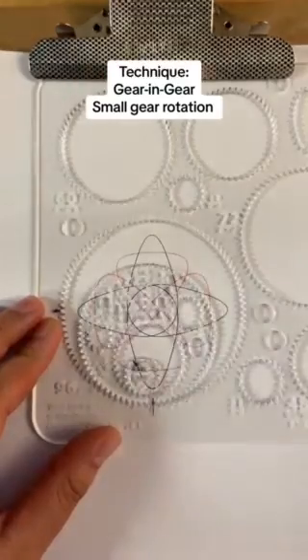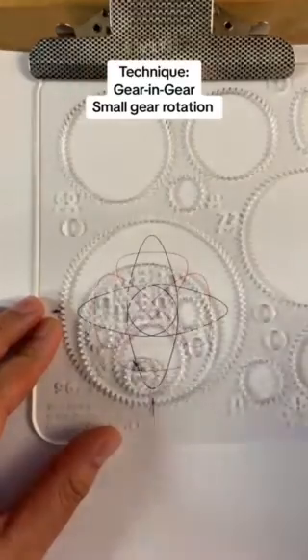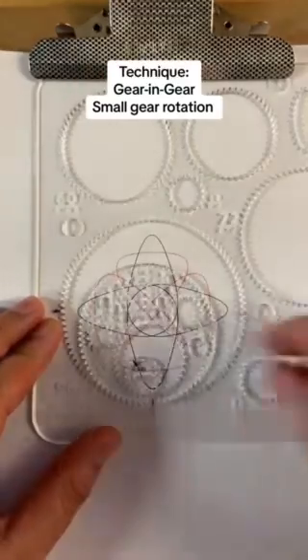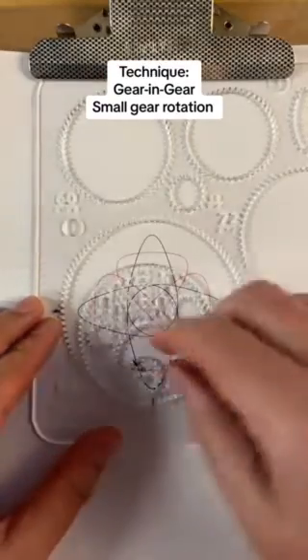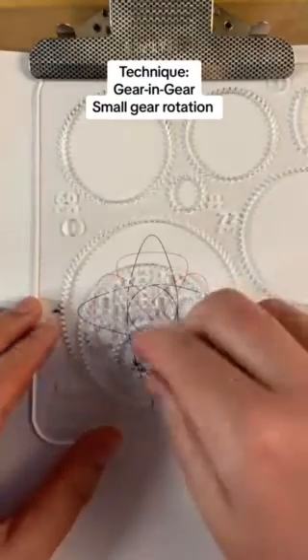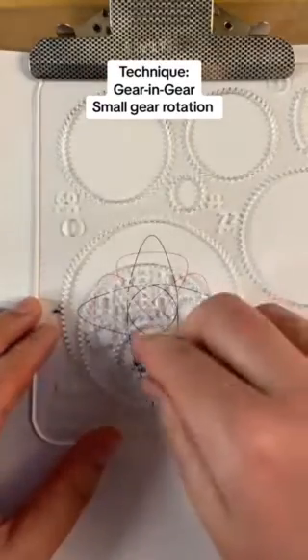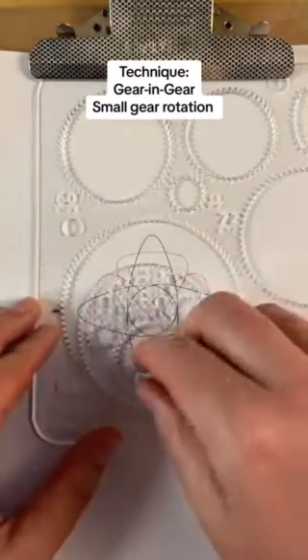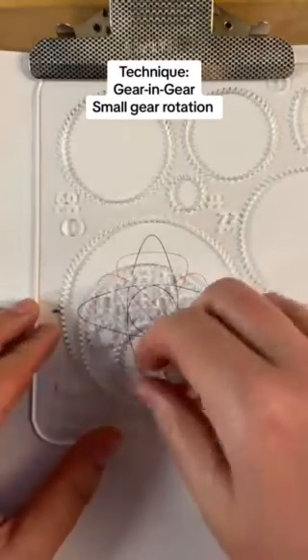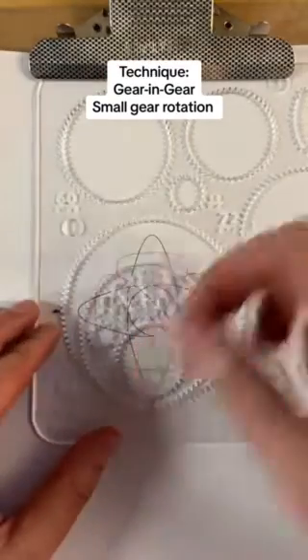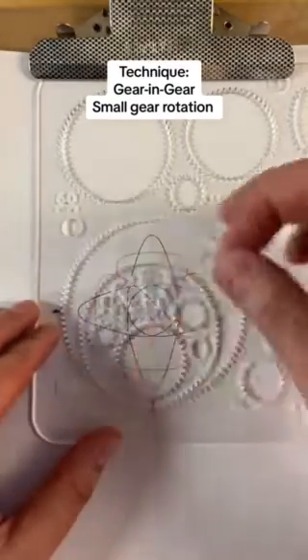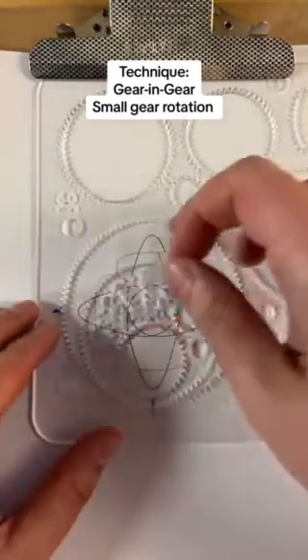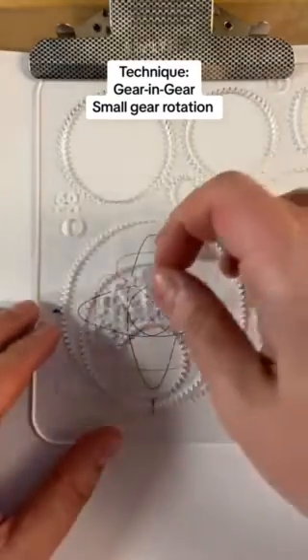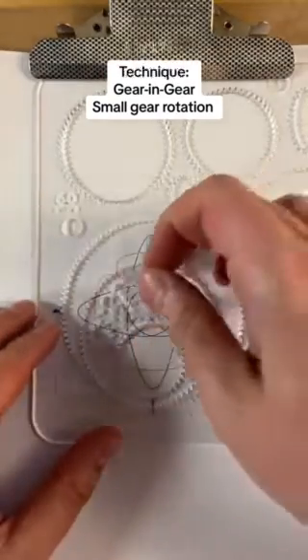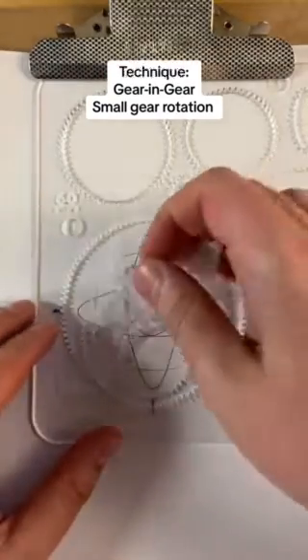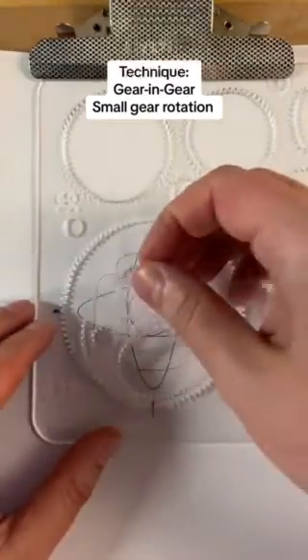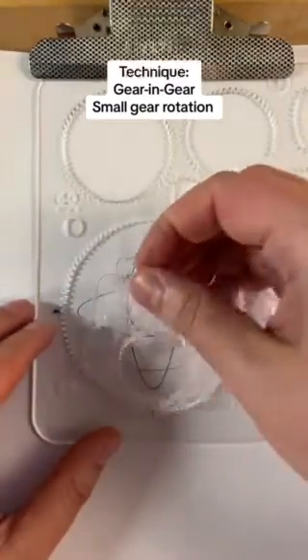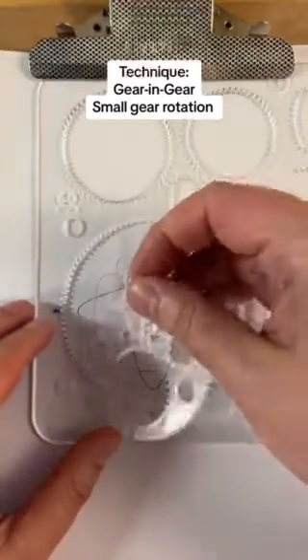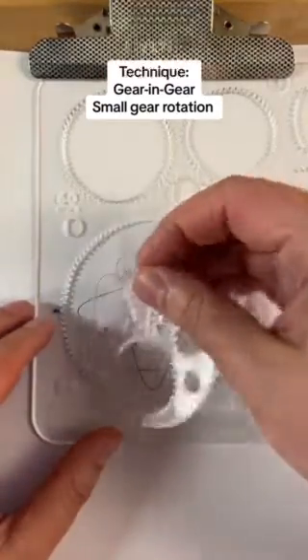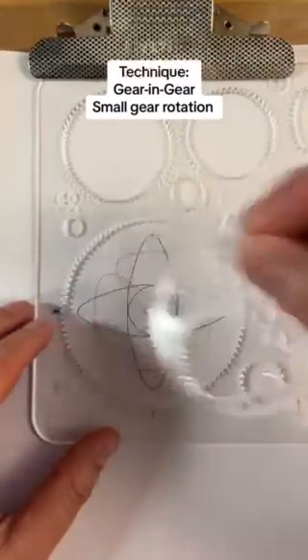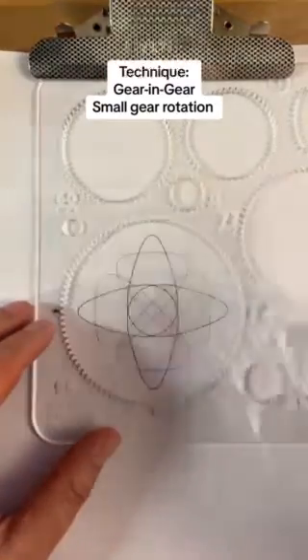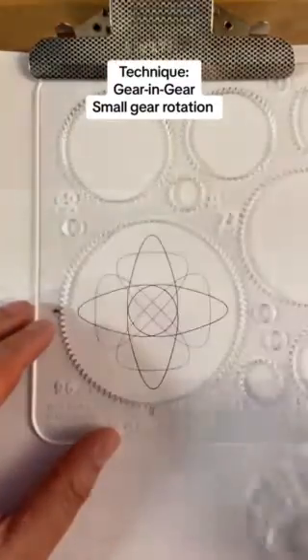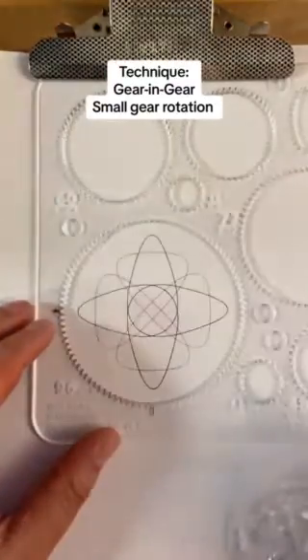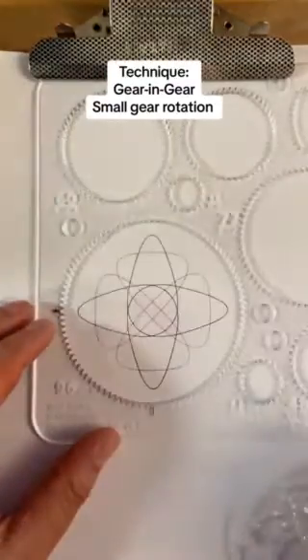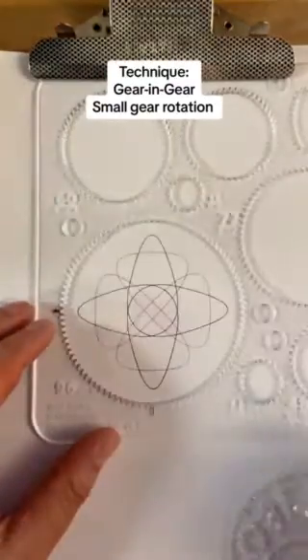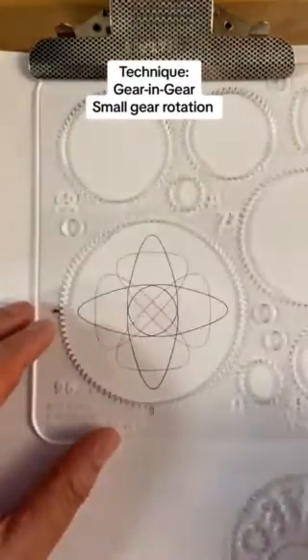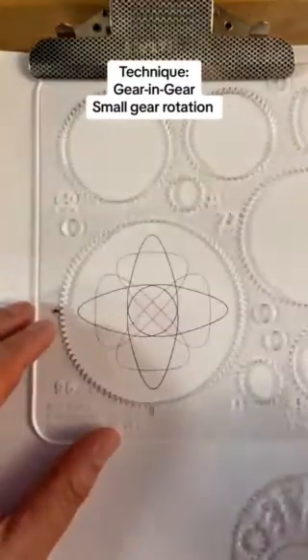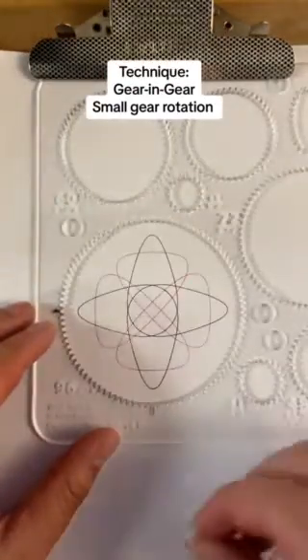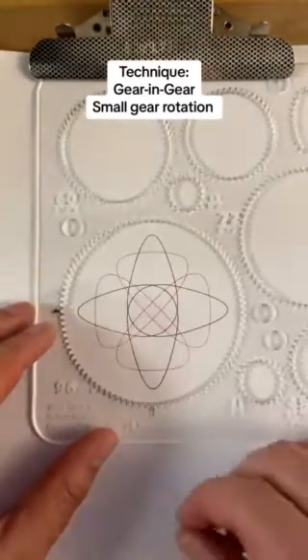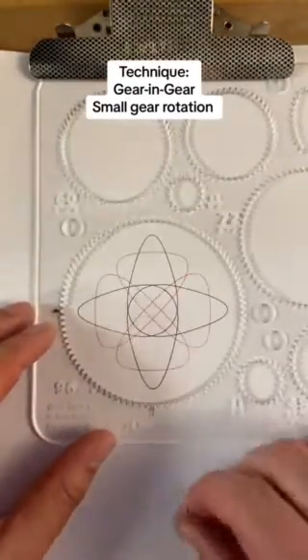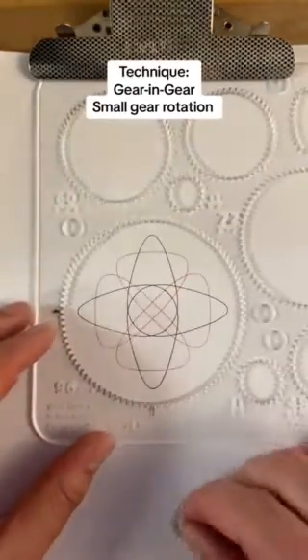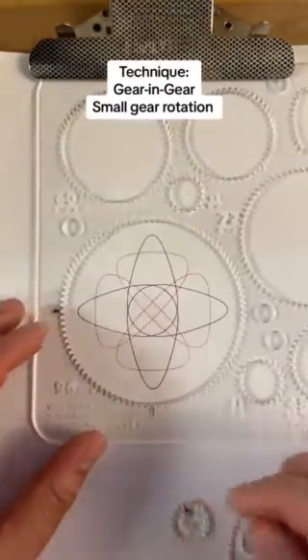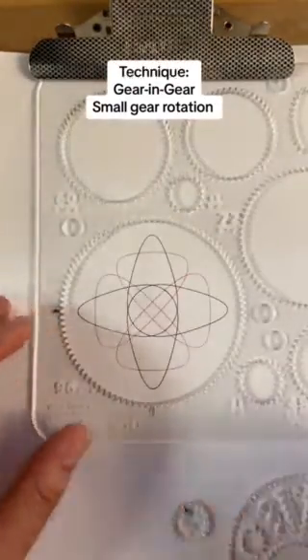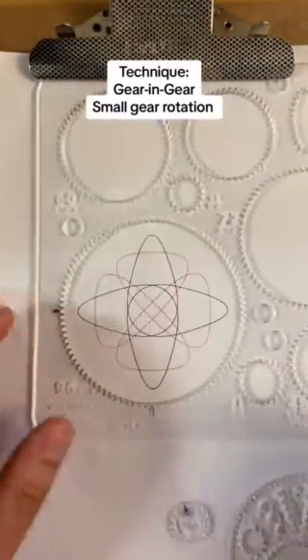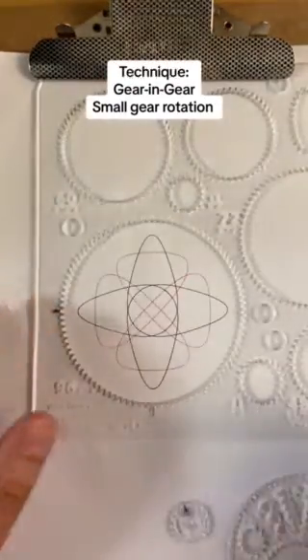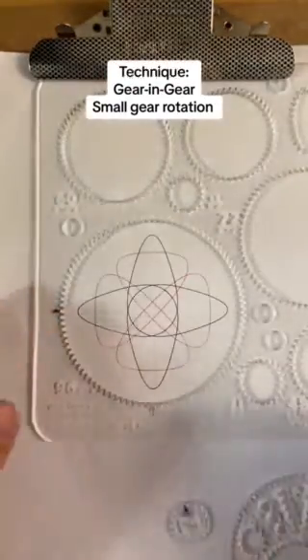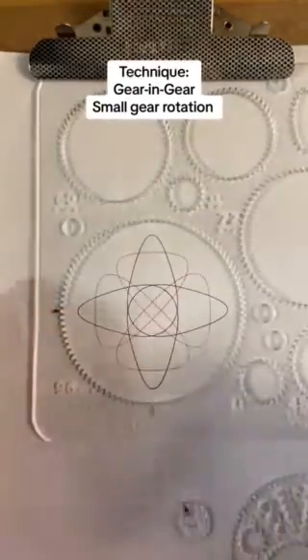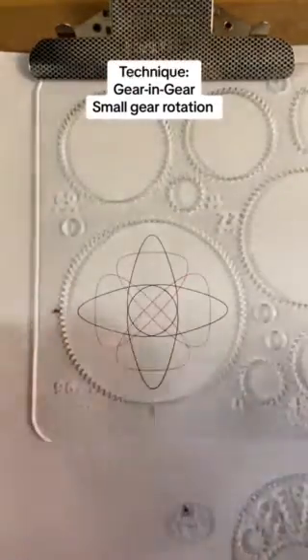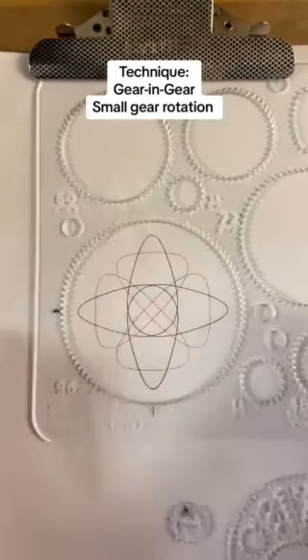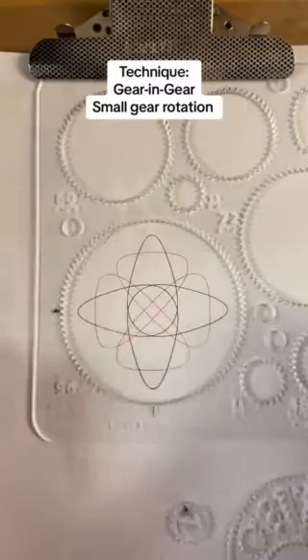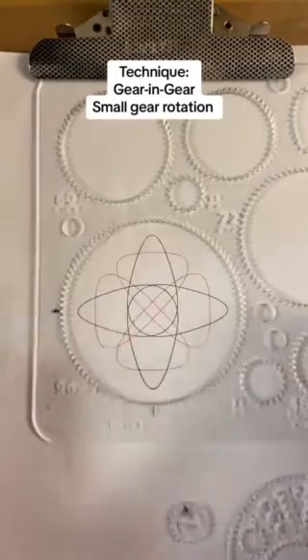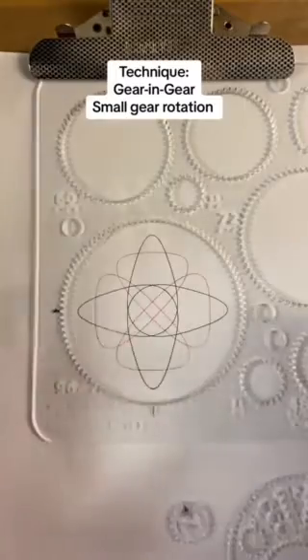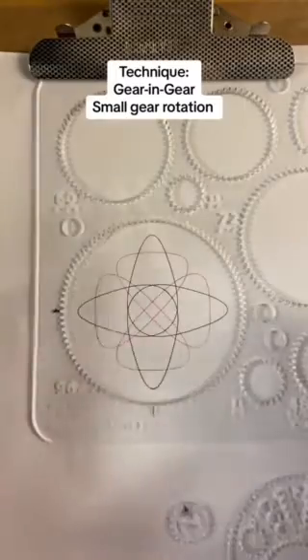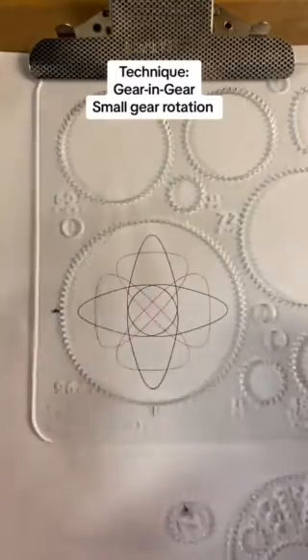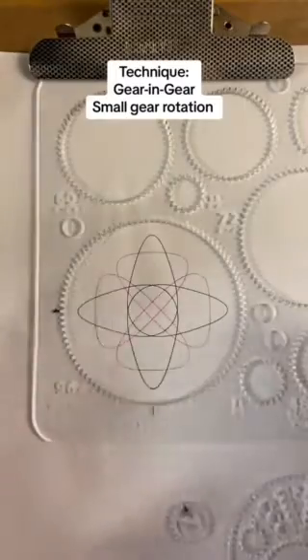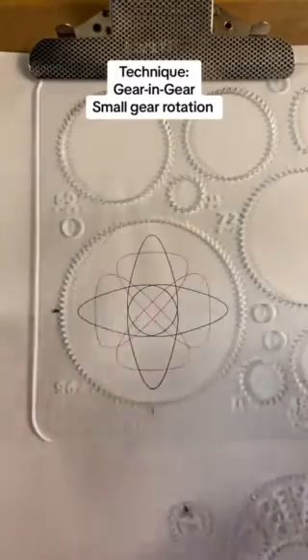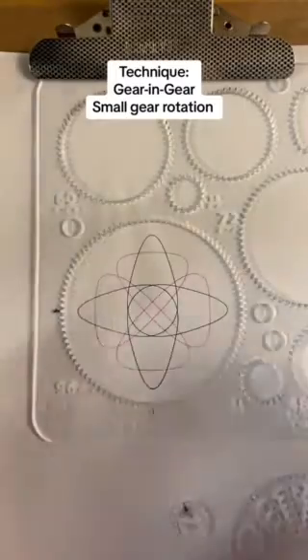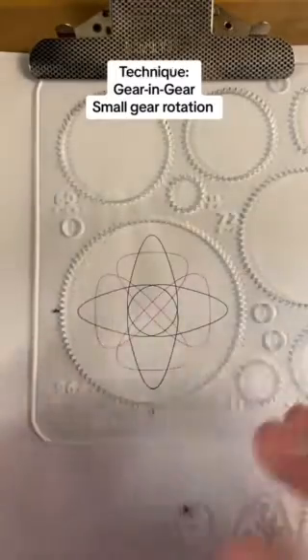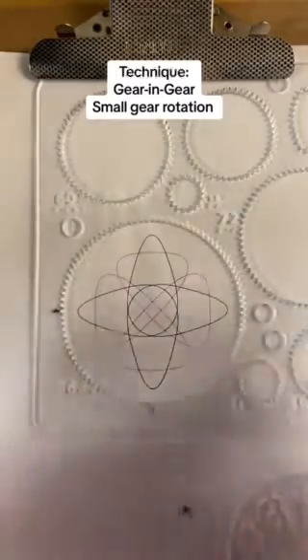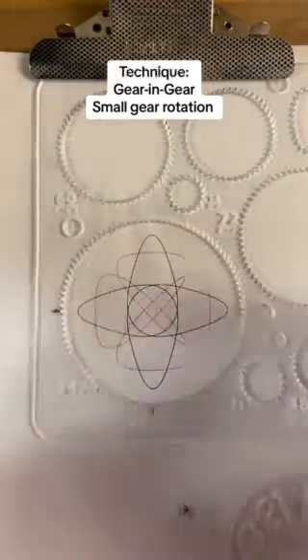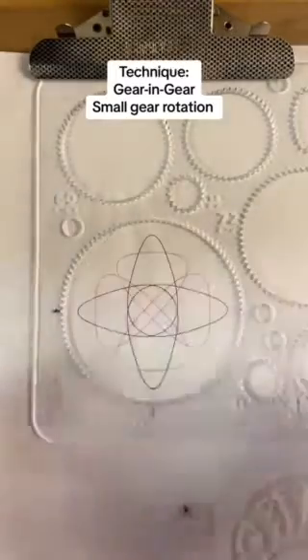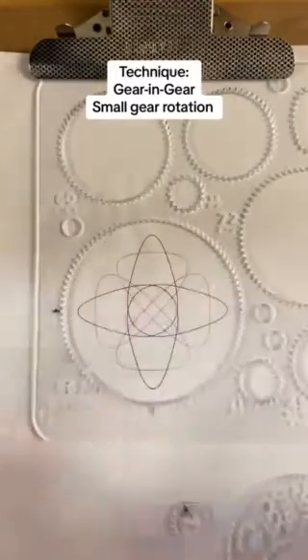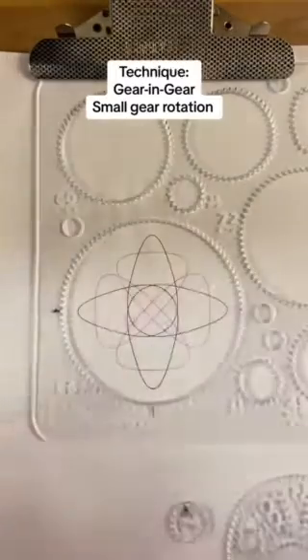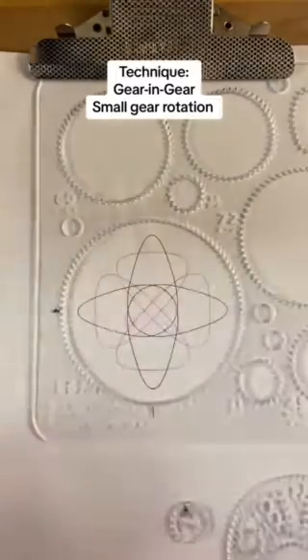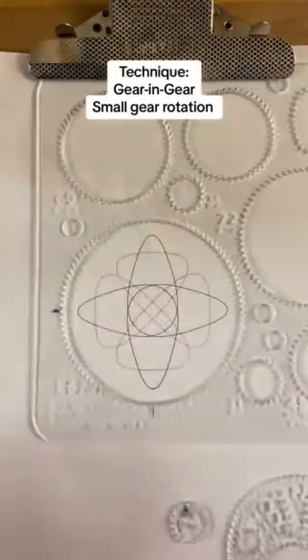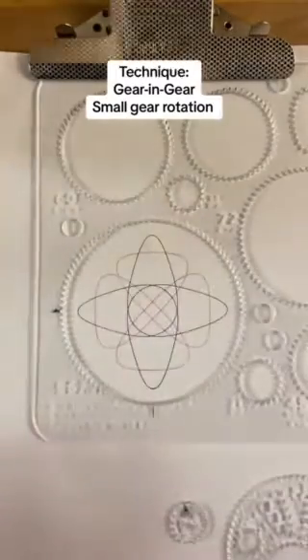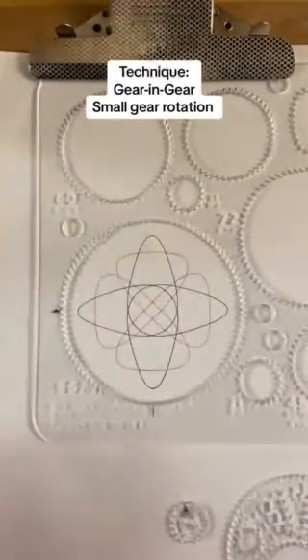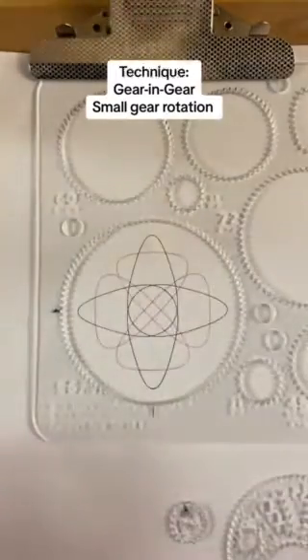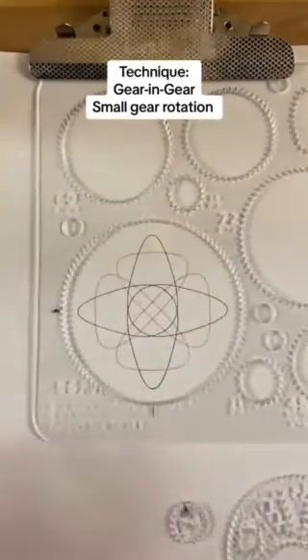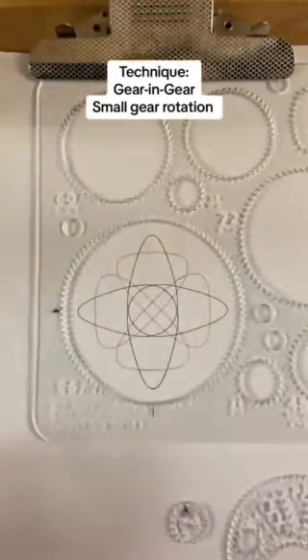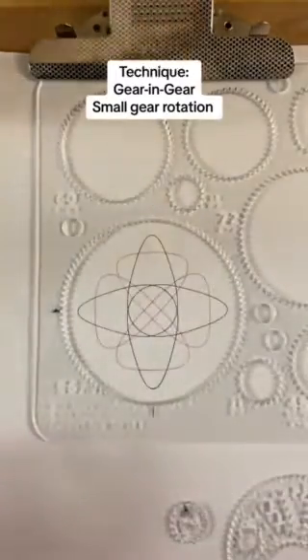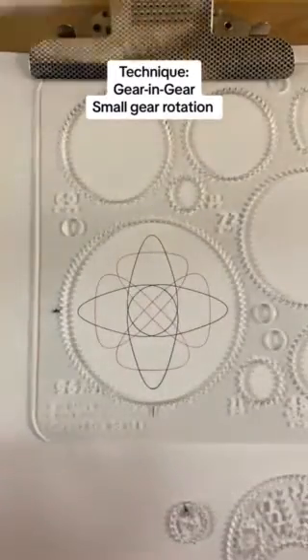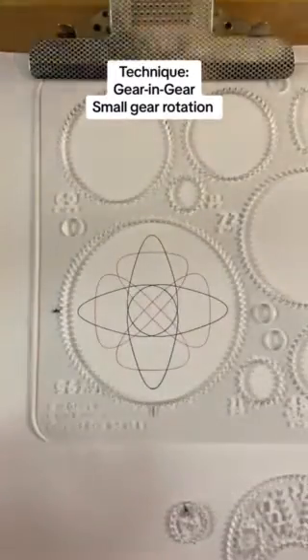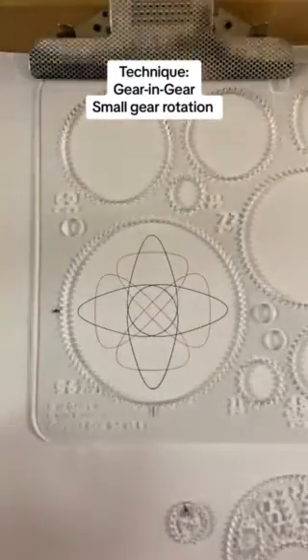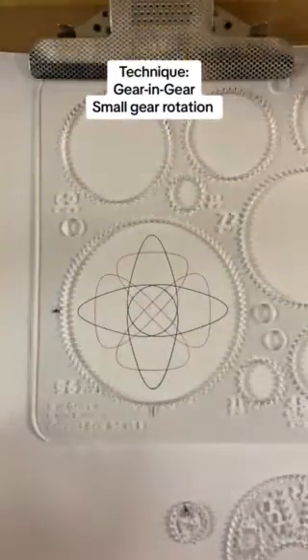We can take these out to look at them because we put the index markings on them. So those are the two extreme ends of the design range.